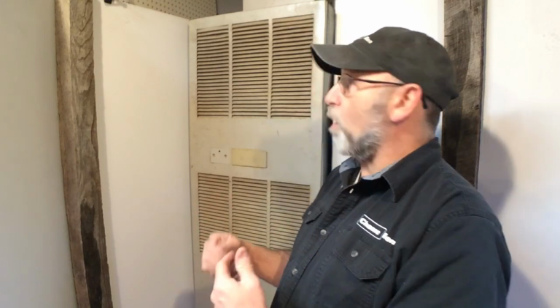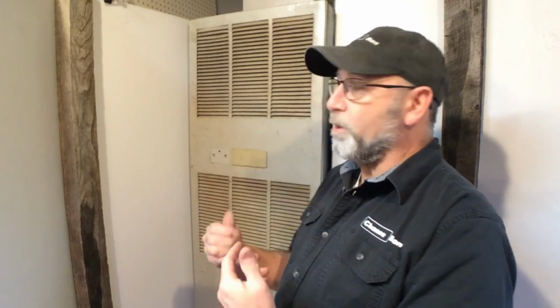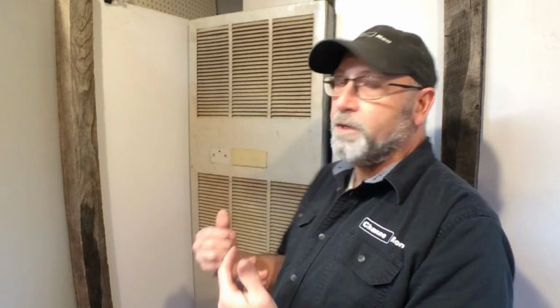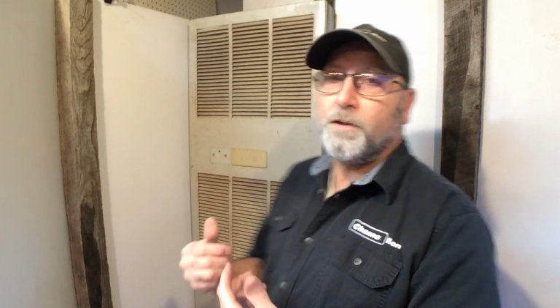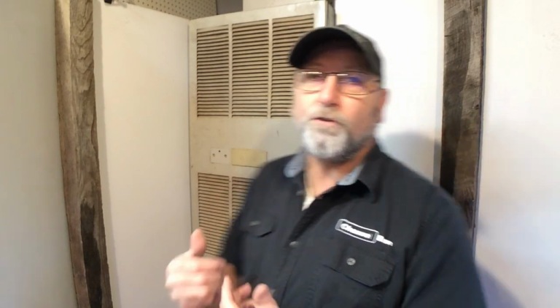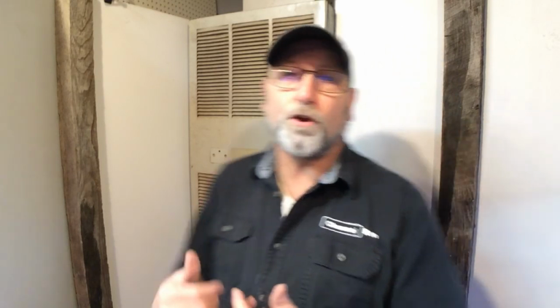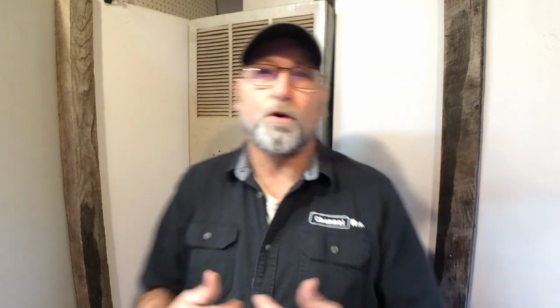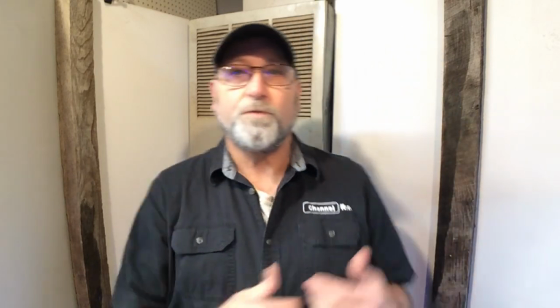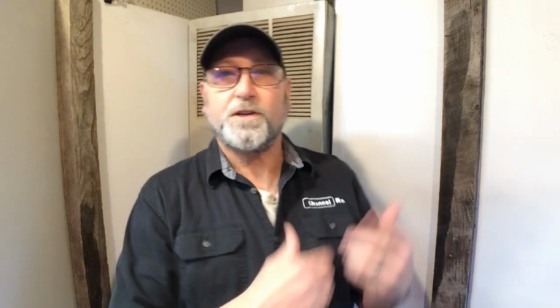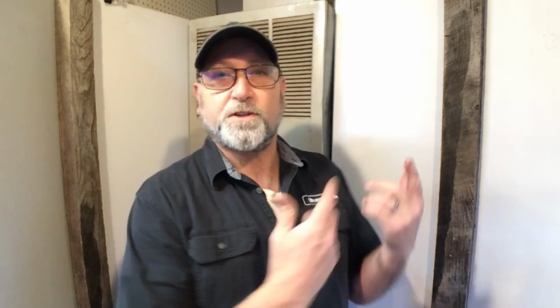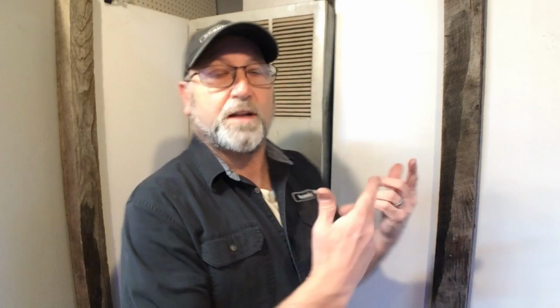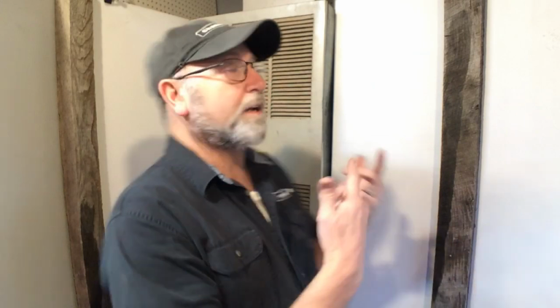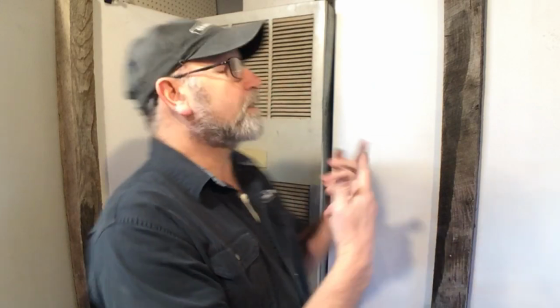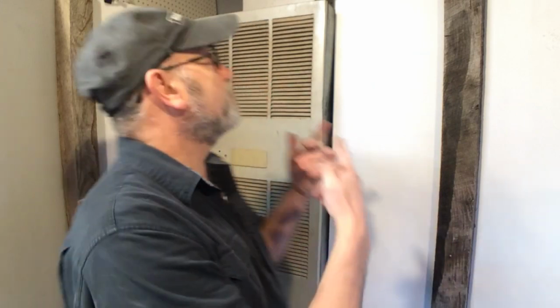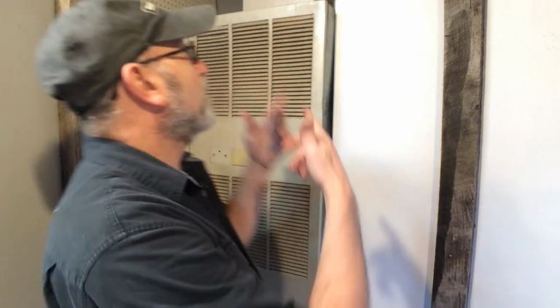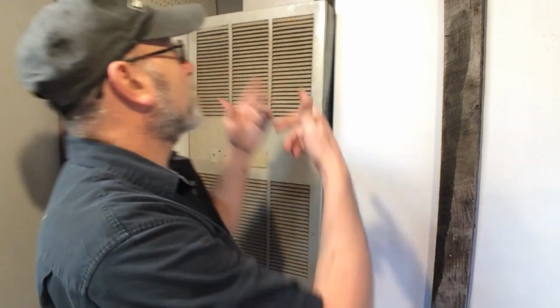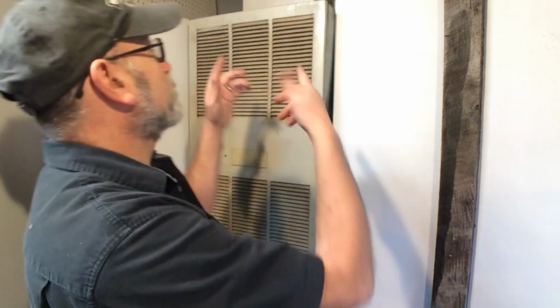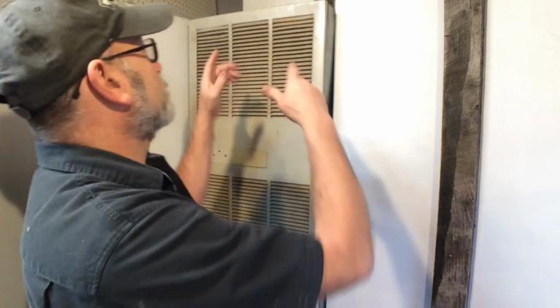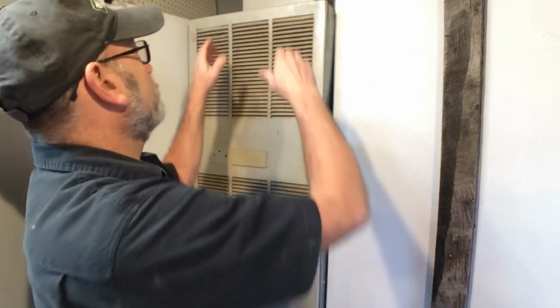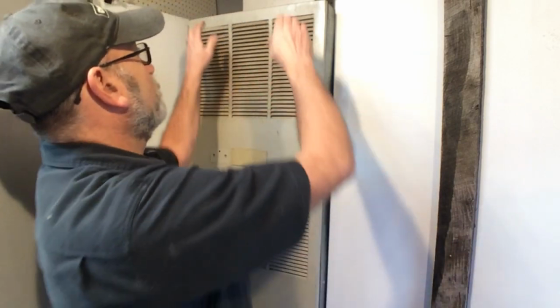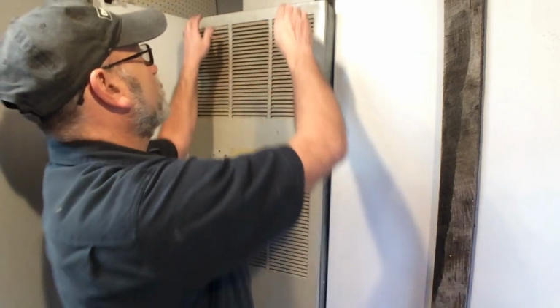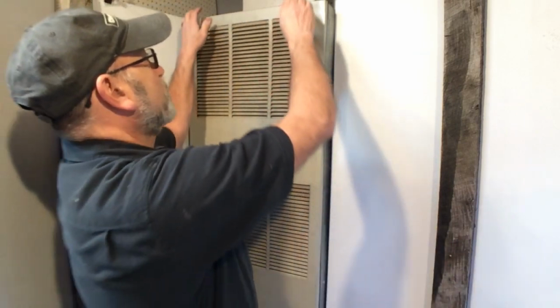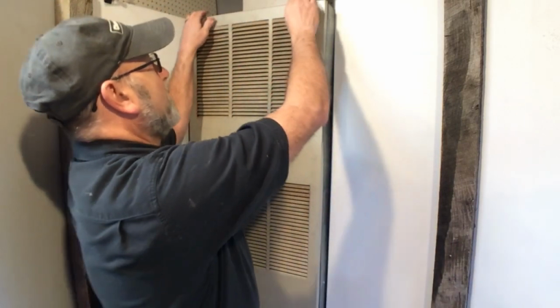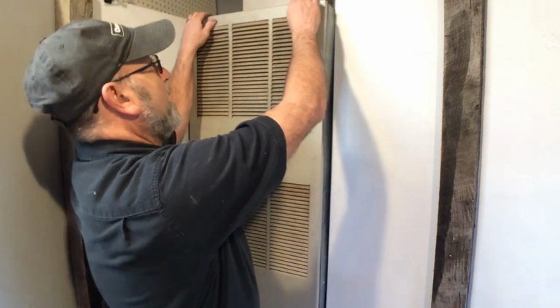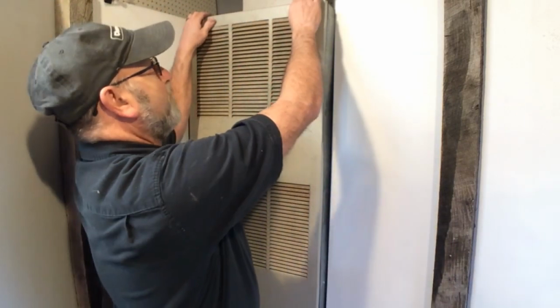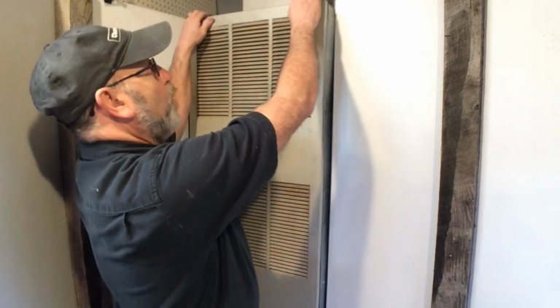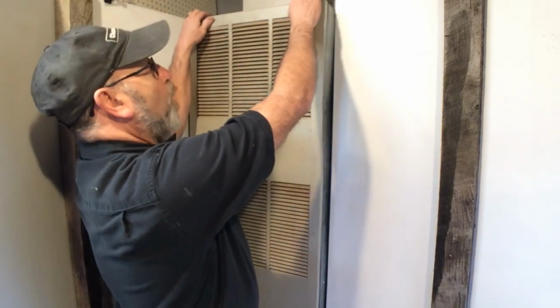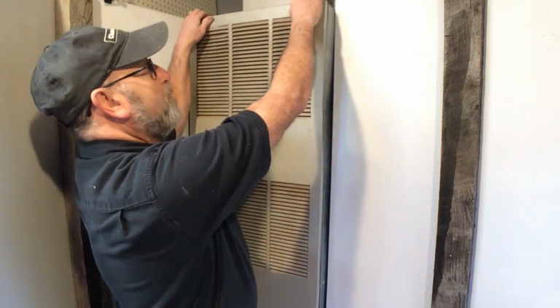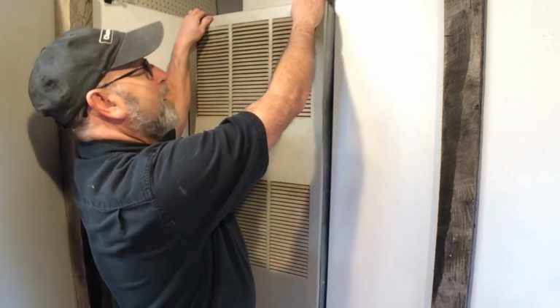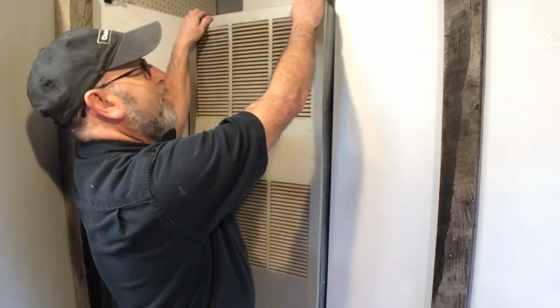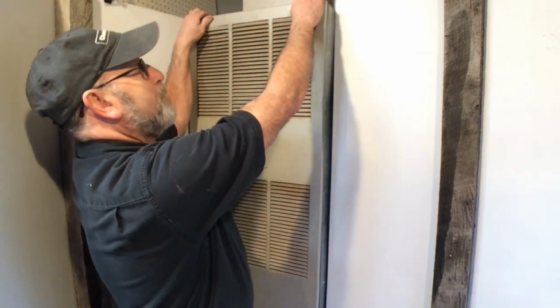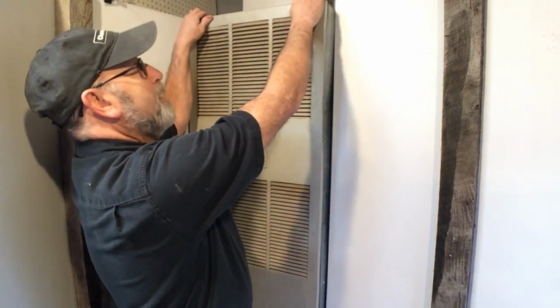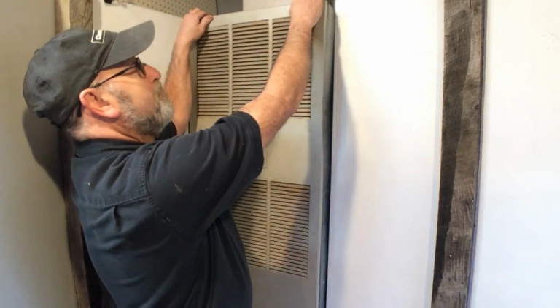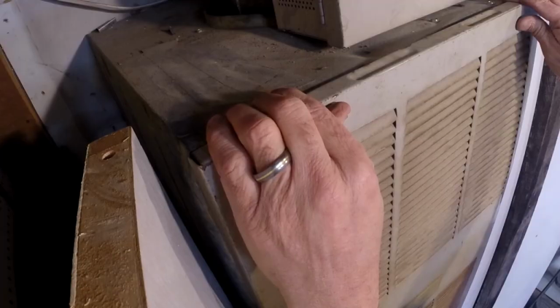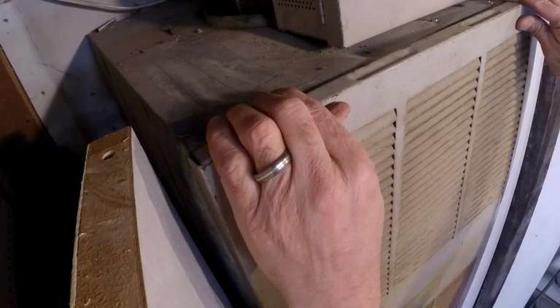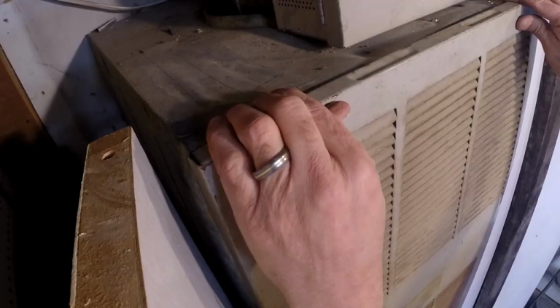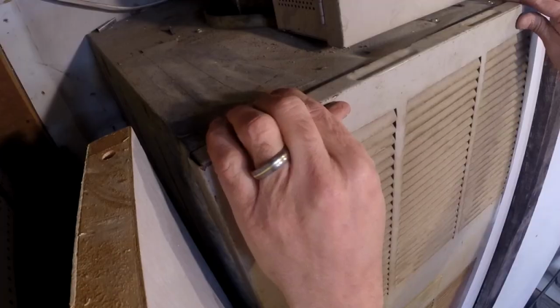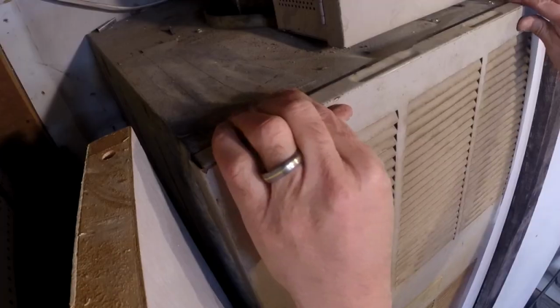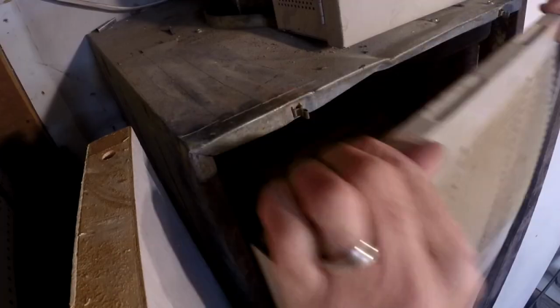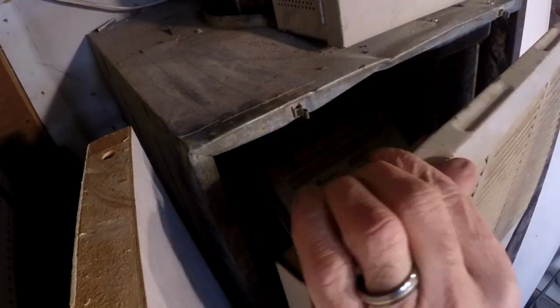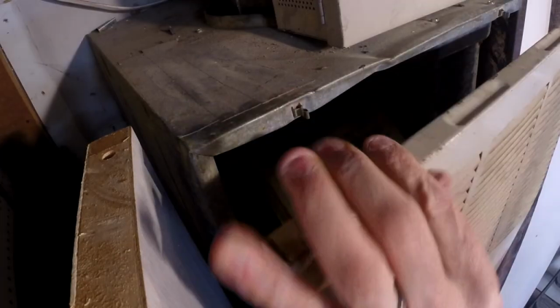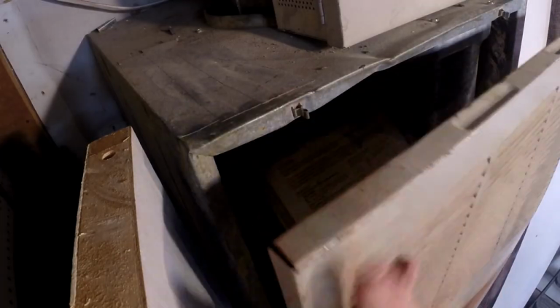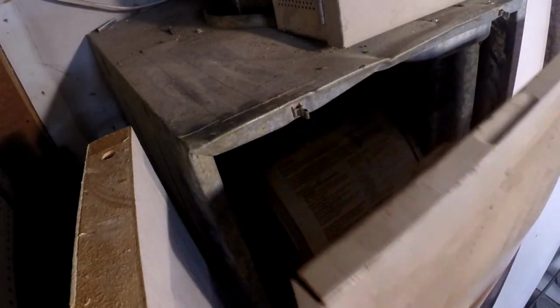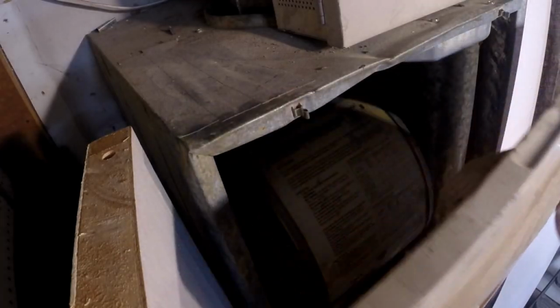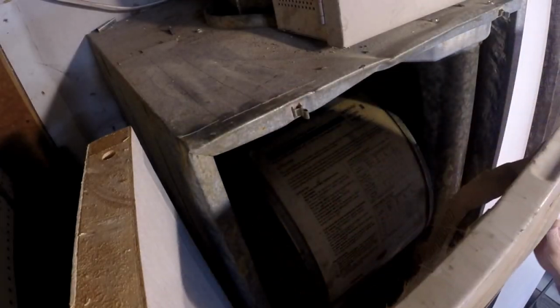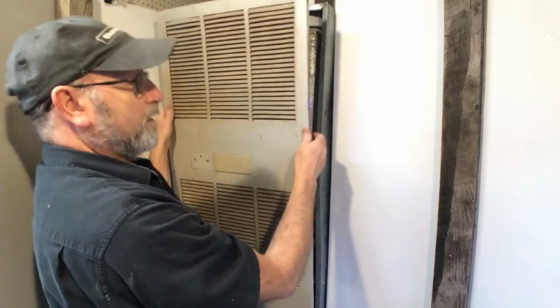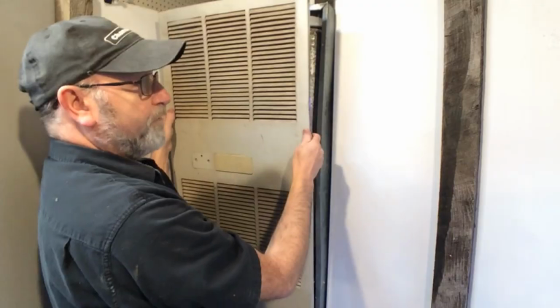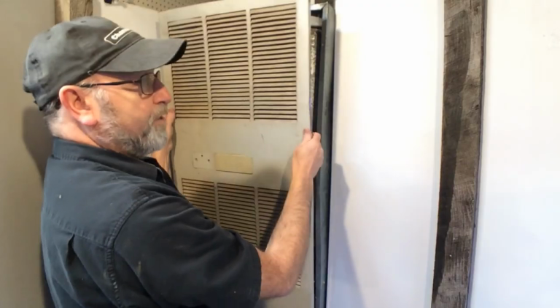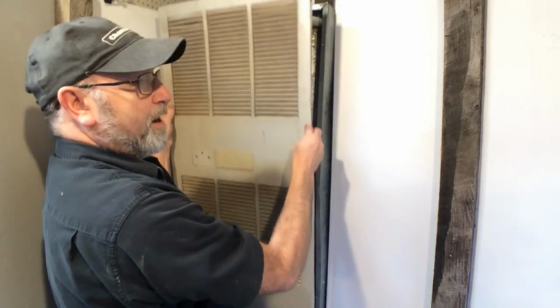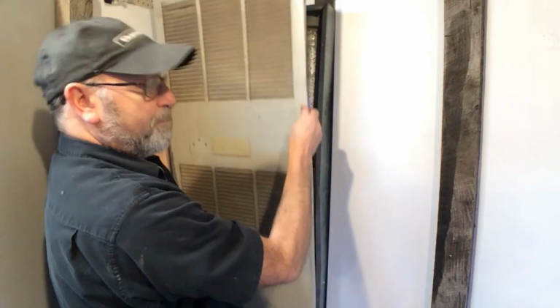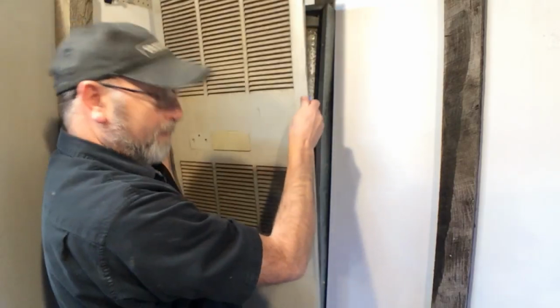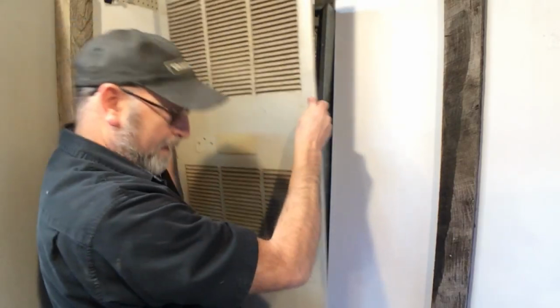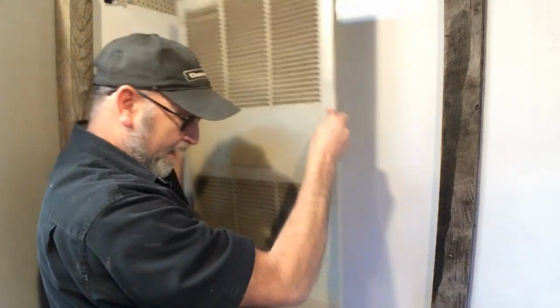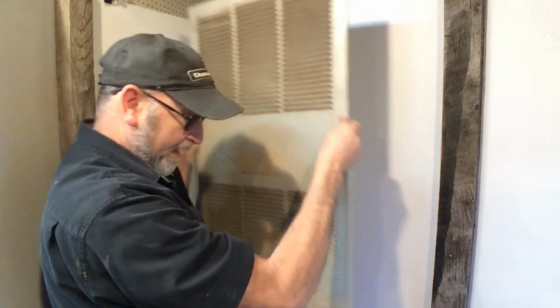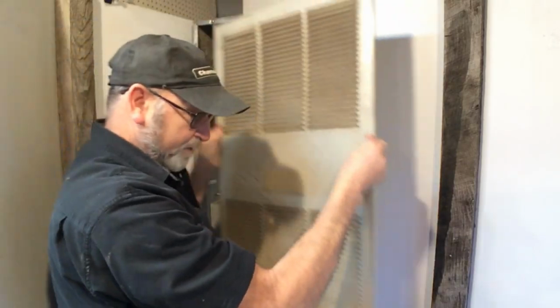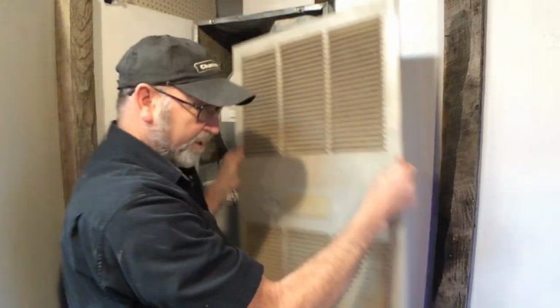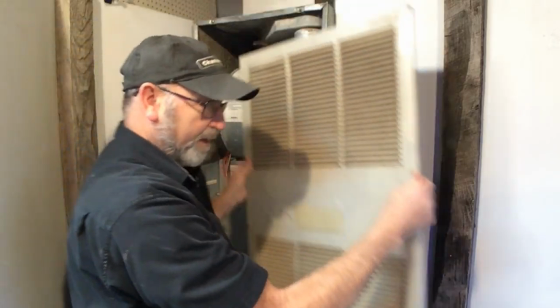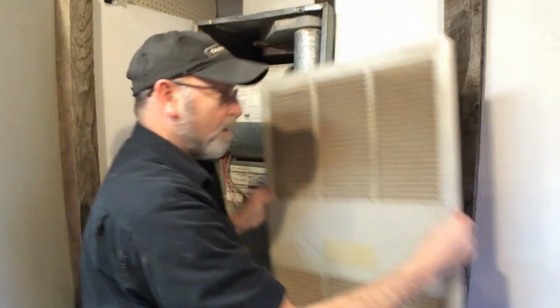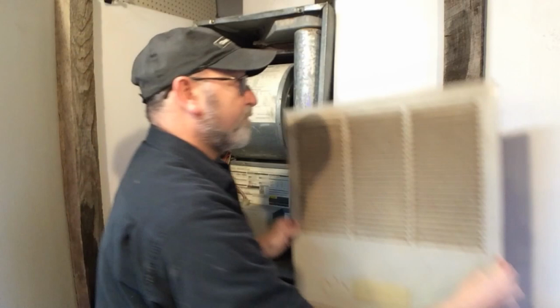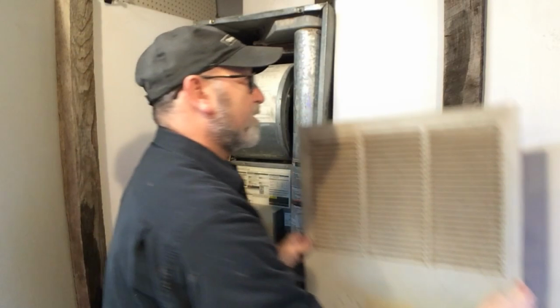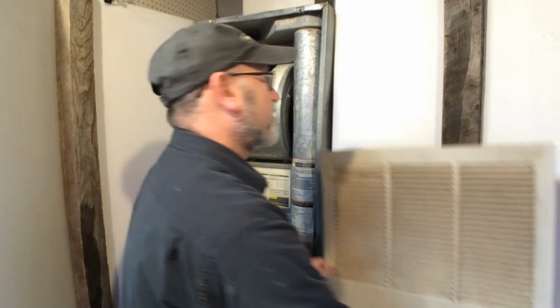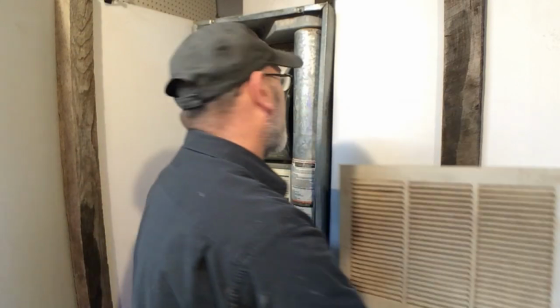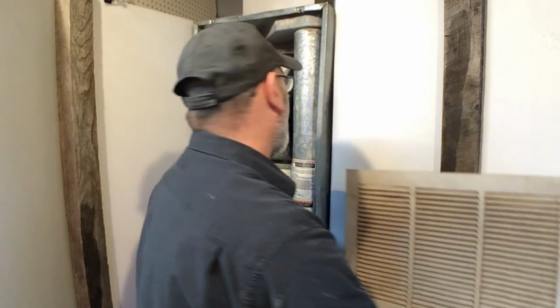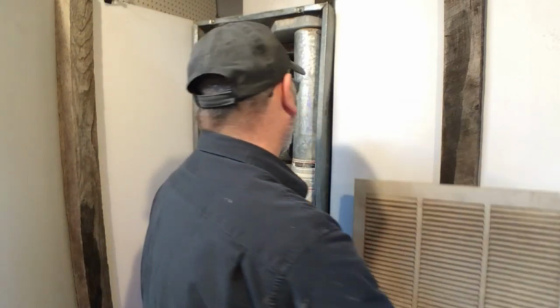All you need to do — and these are not like the Miller furnaces — you're just going to have to open it up, pull the top off, lift it up, and set it off to the side.